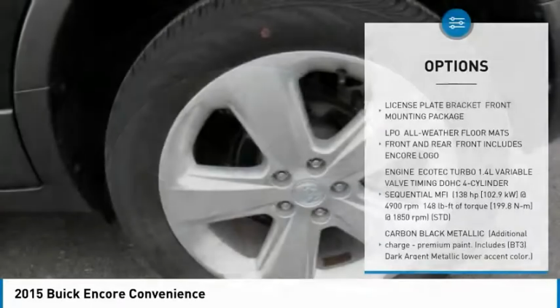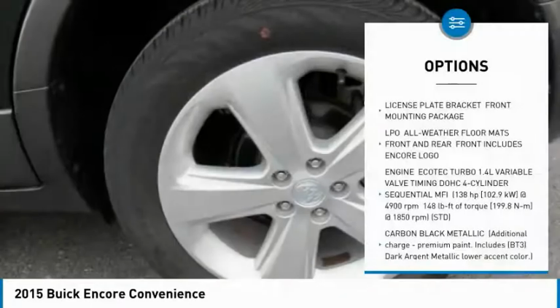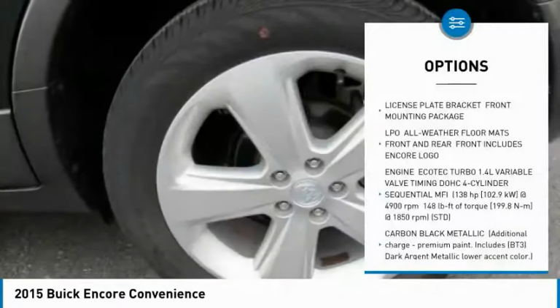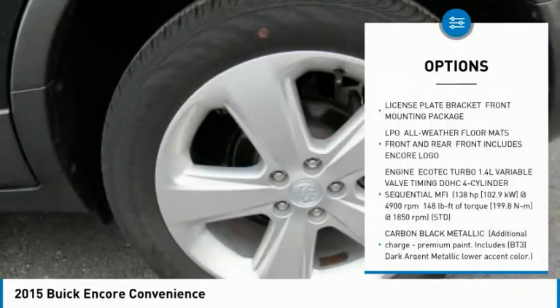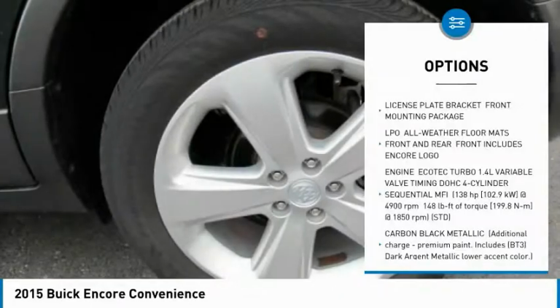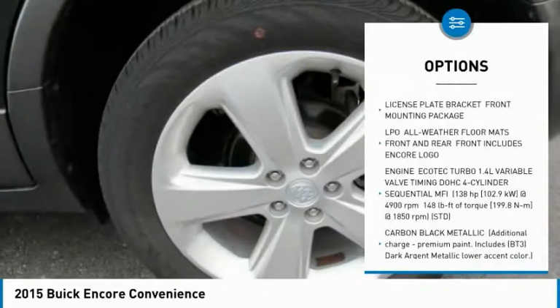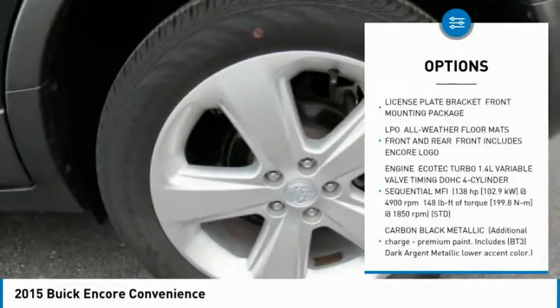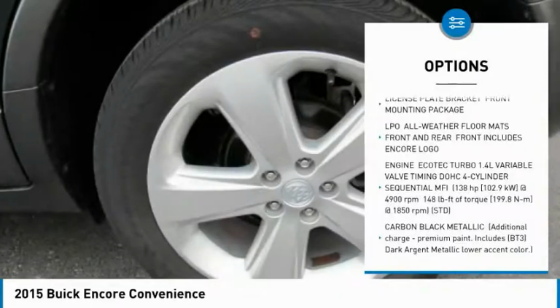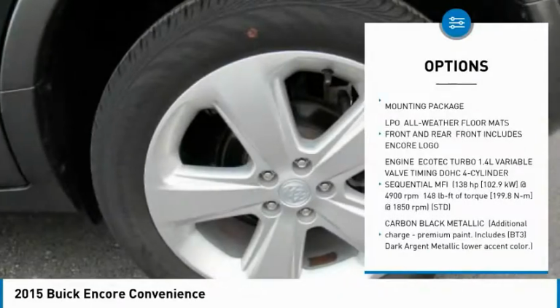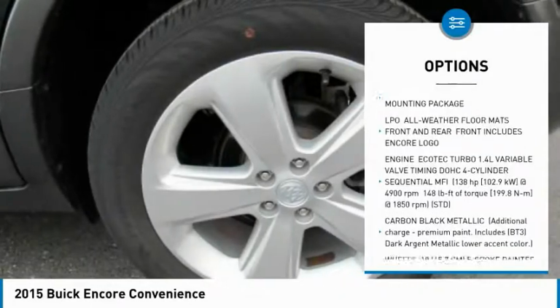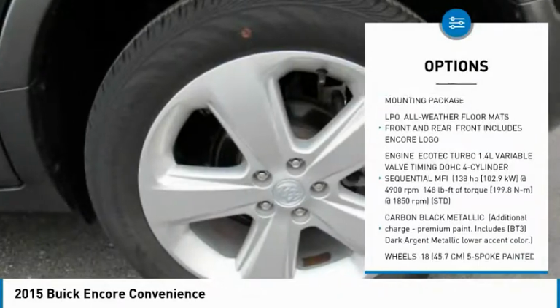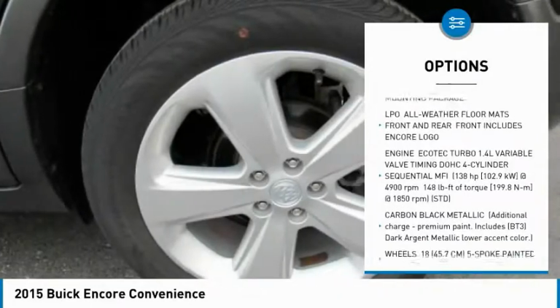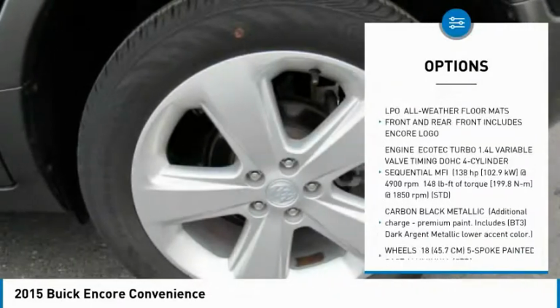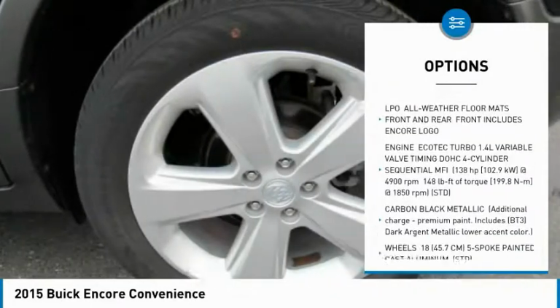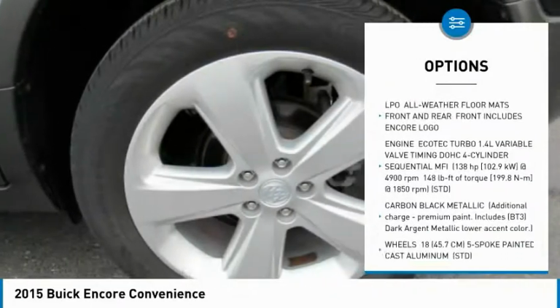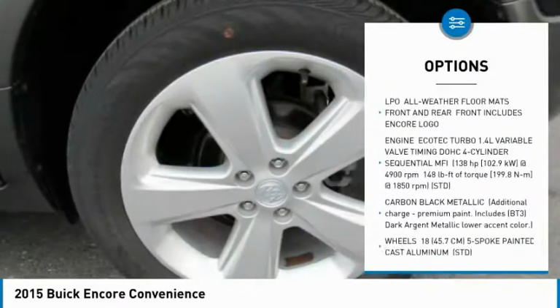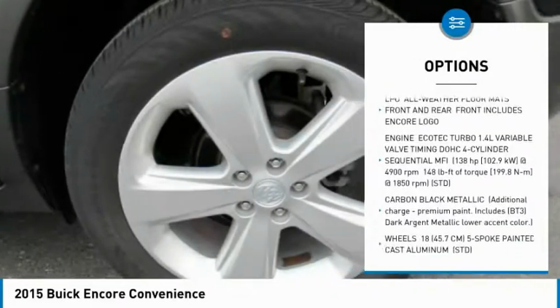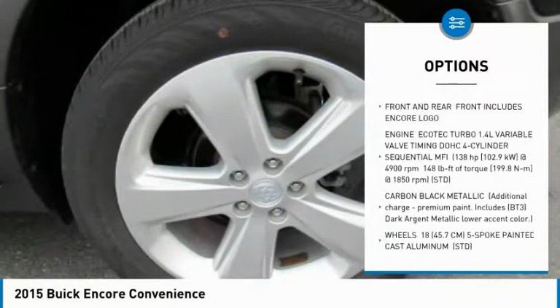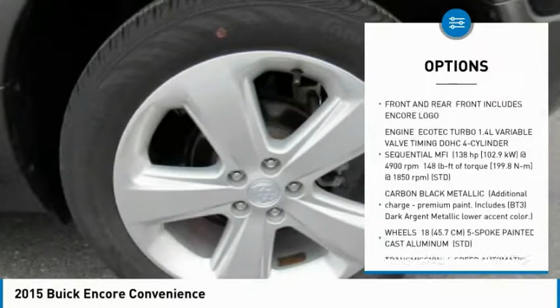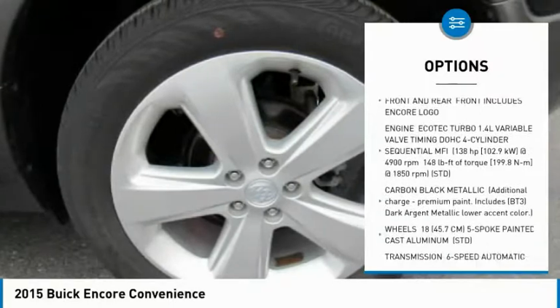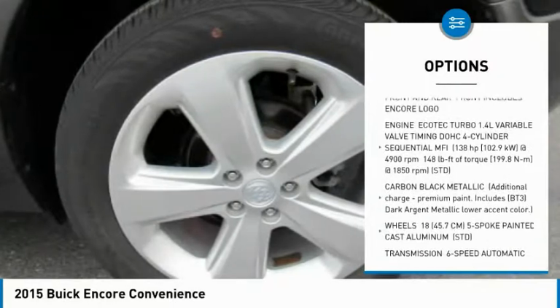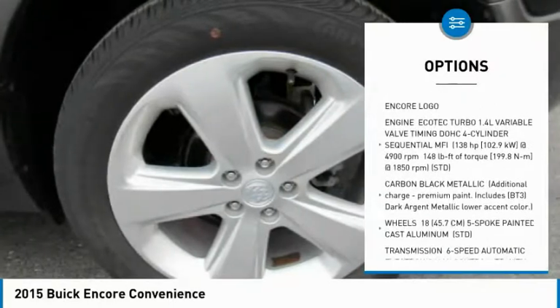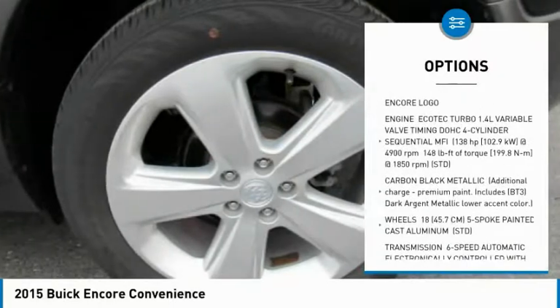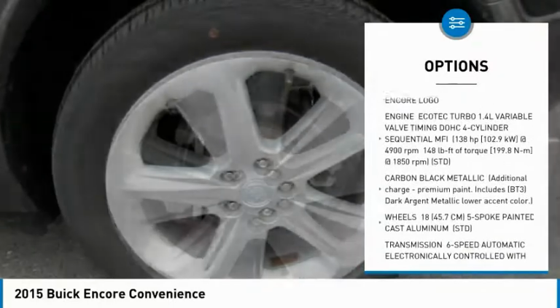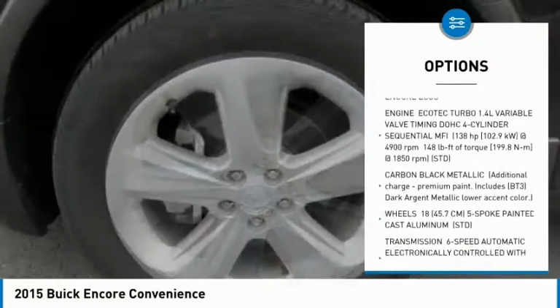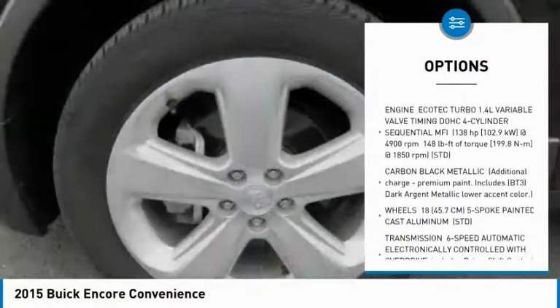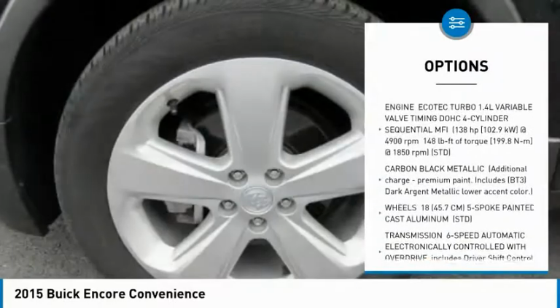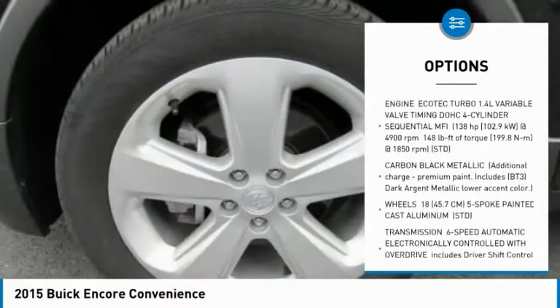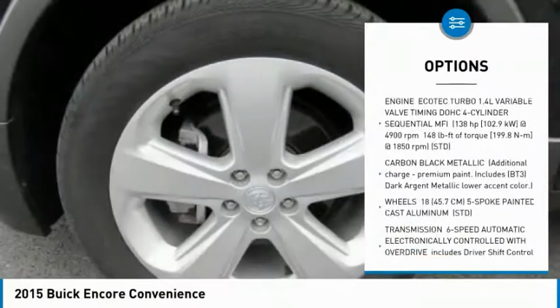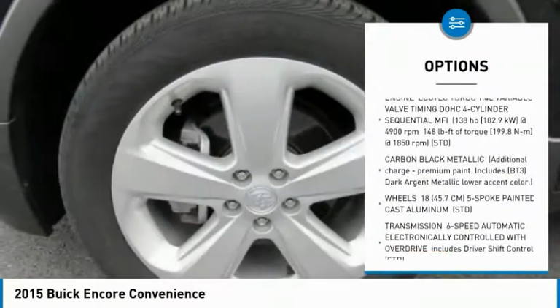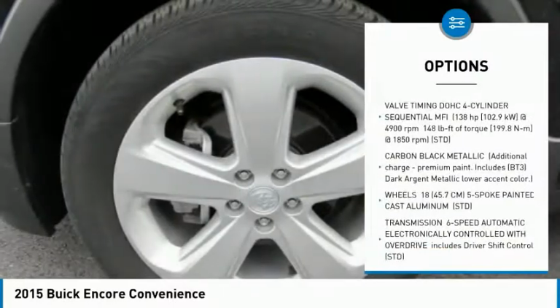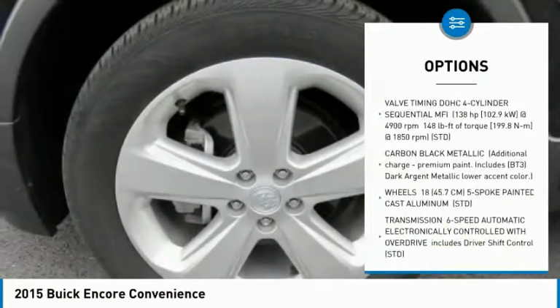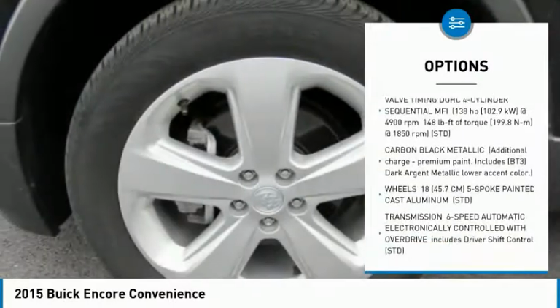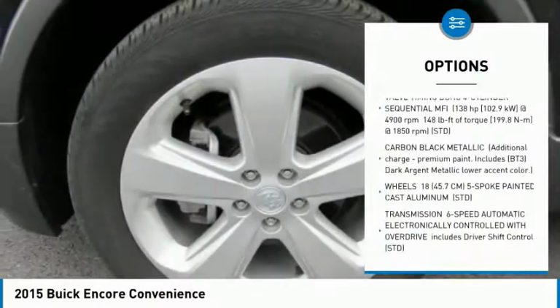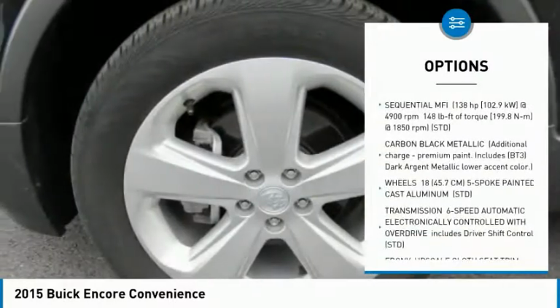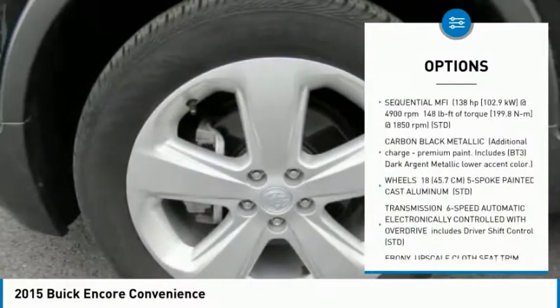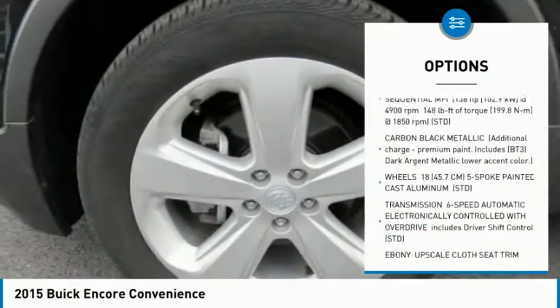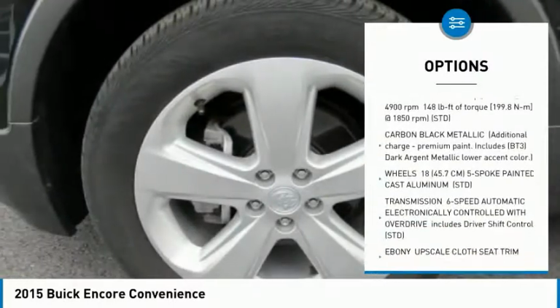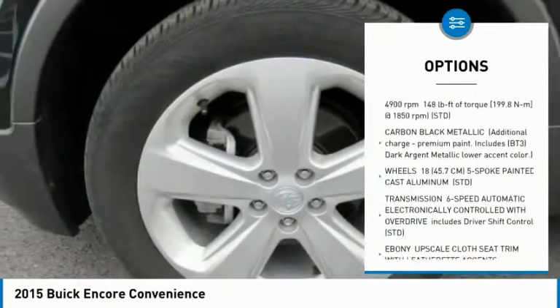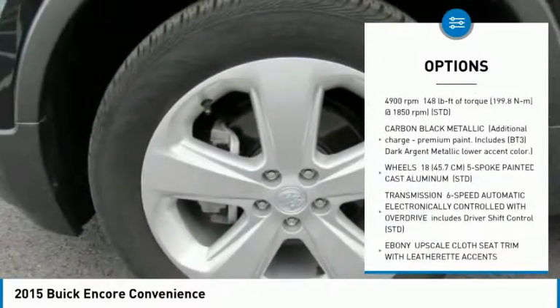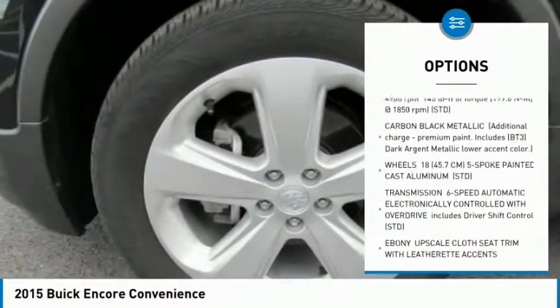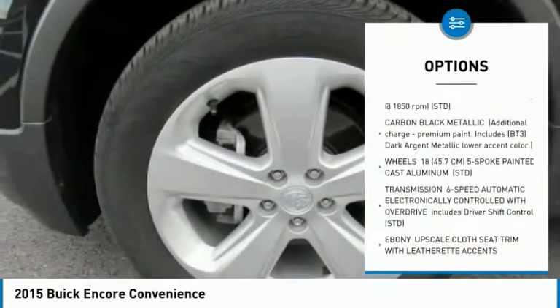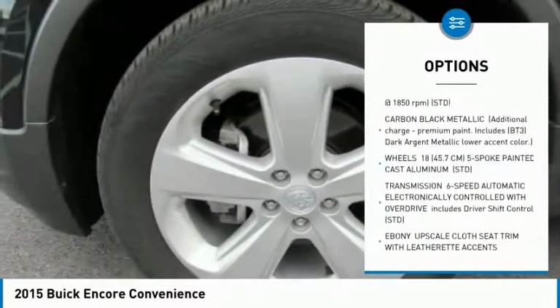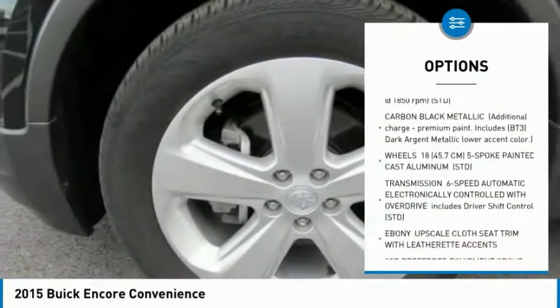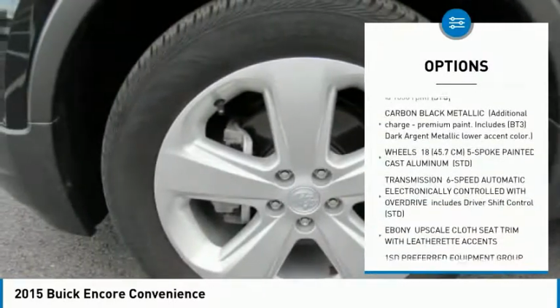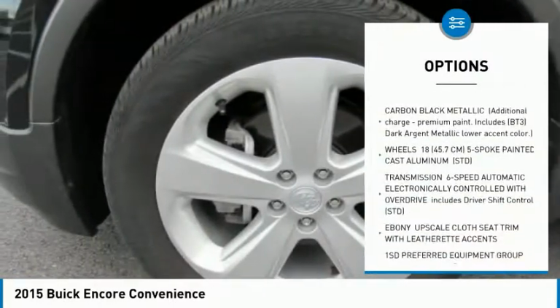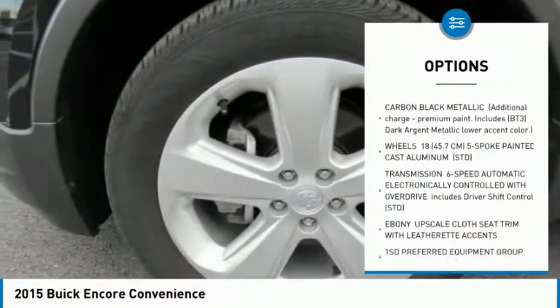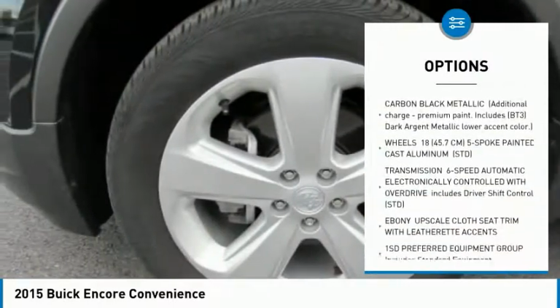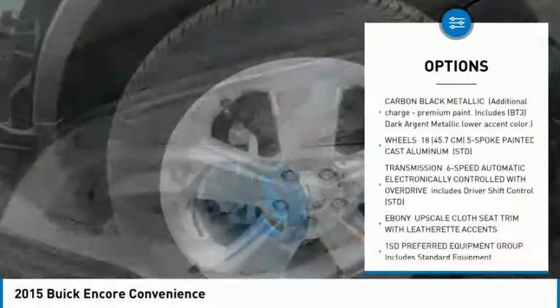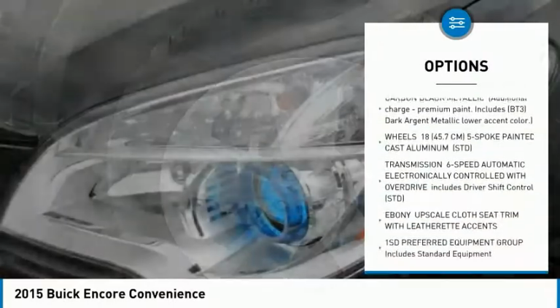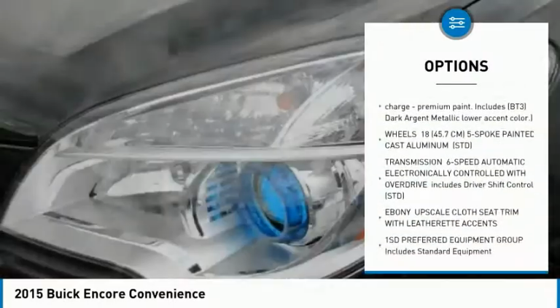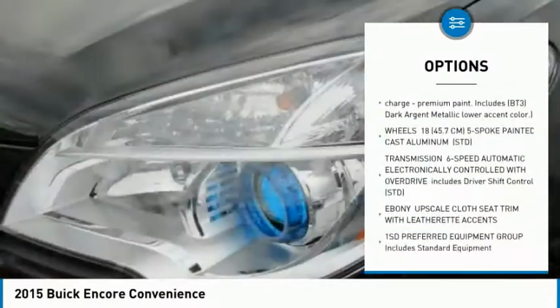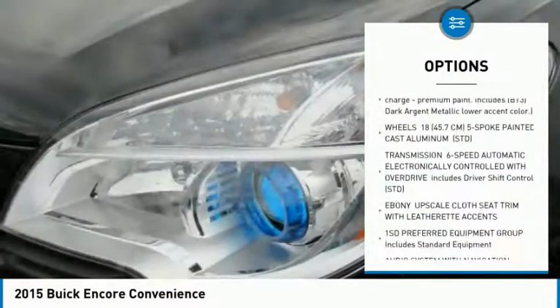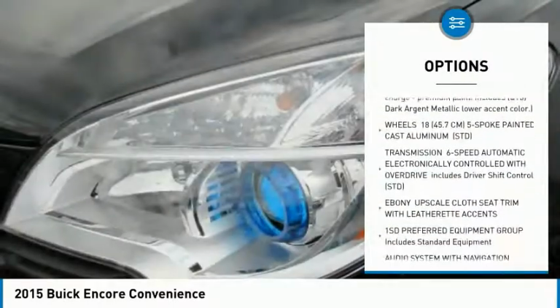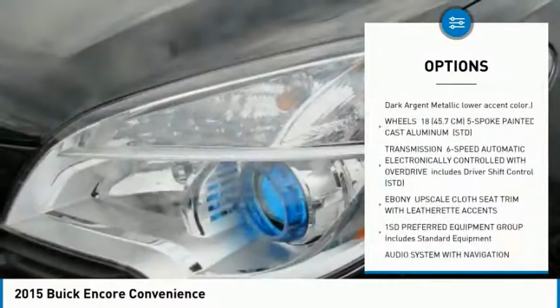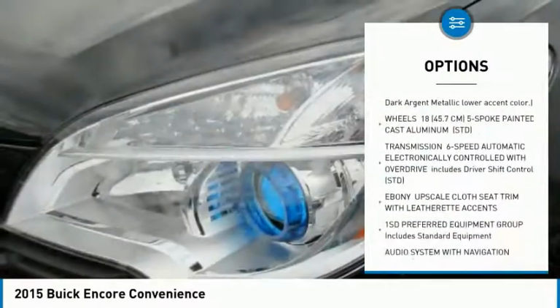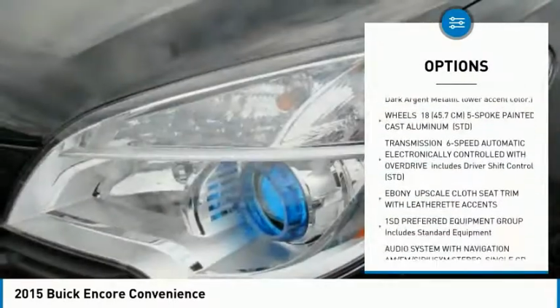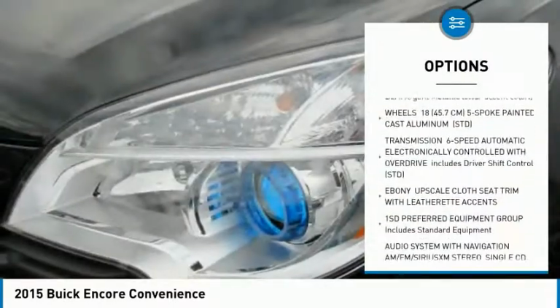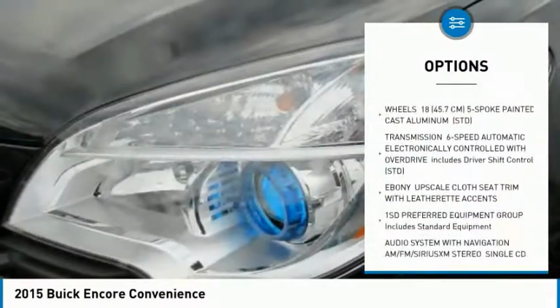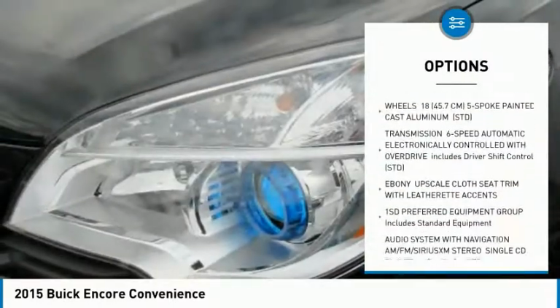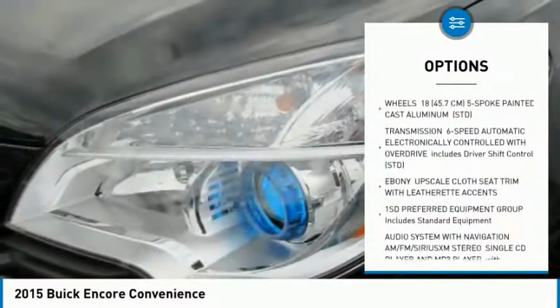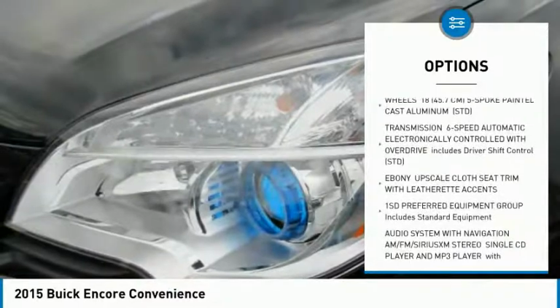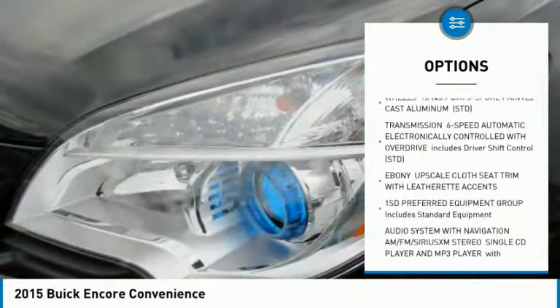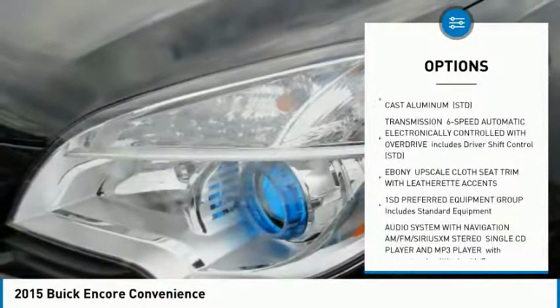Anti-lock braking system. Stability control. Steering wheel audio controls. Traction control. Remote engine start.